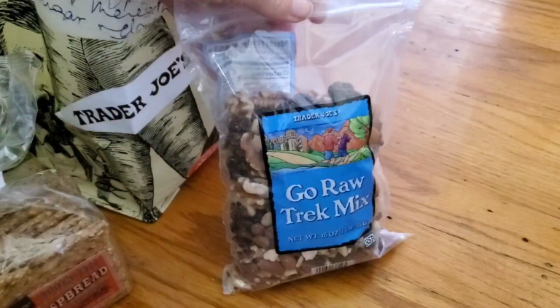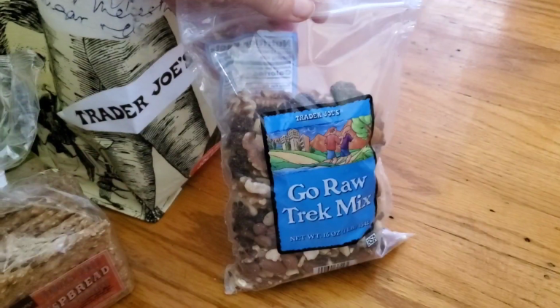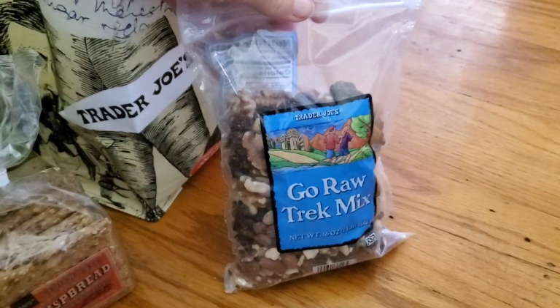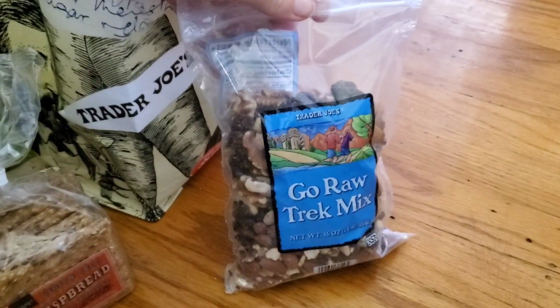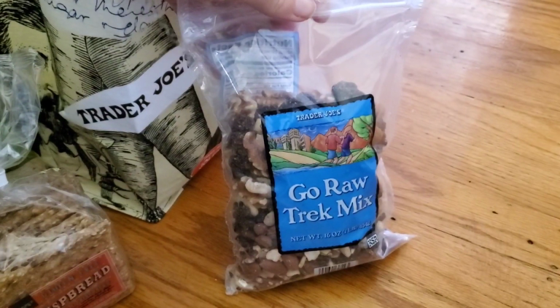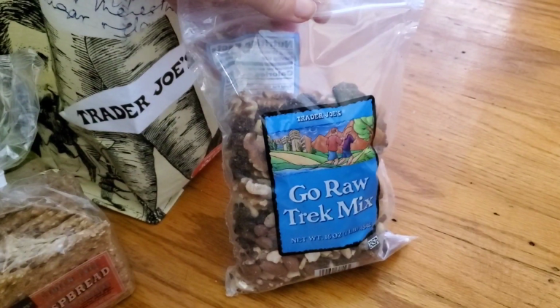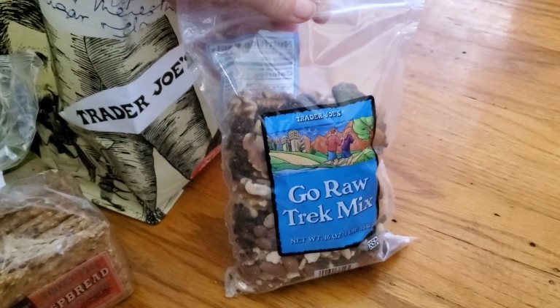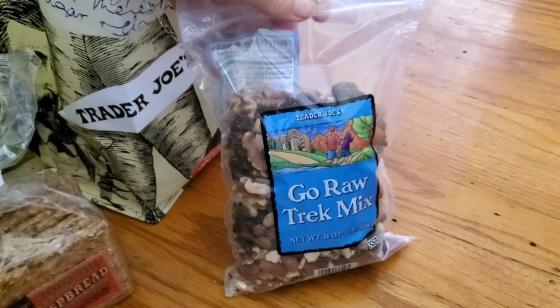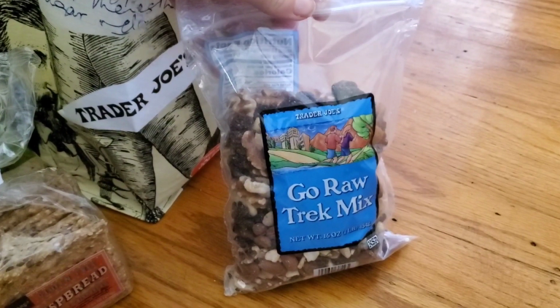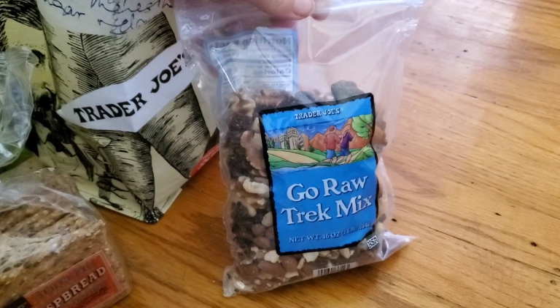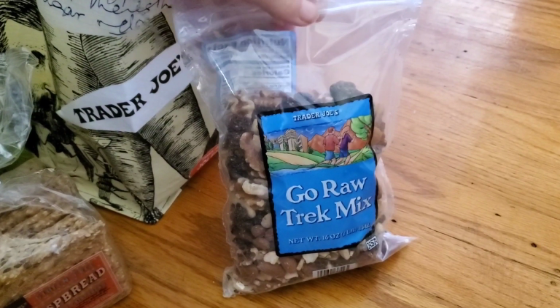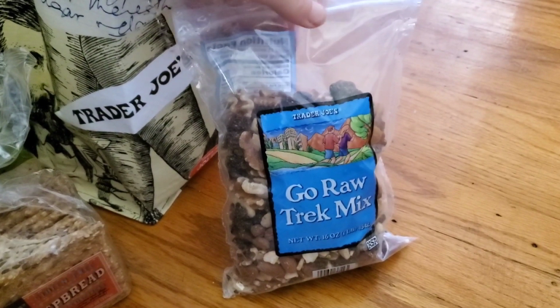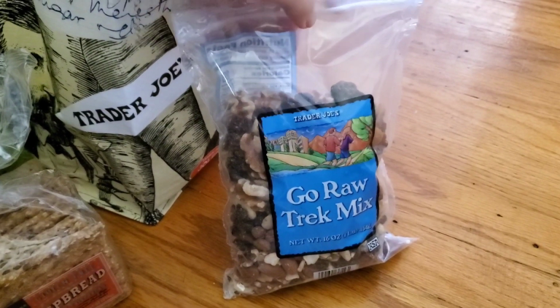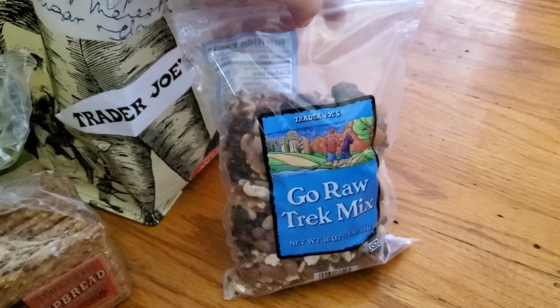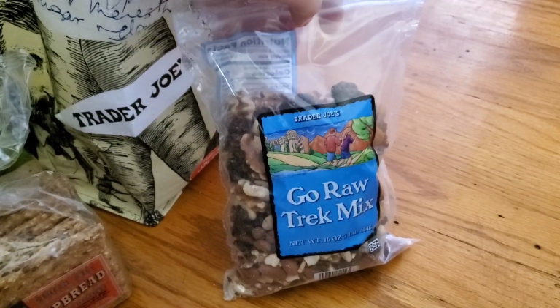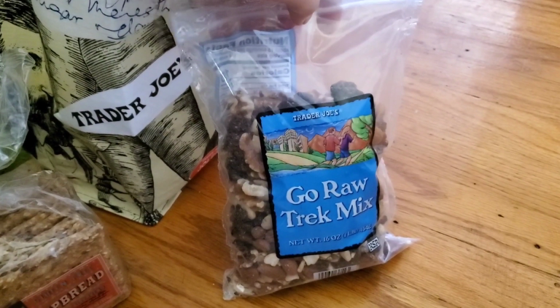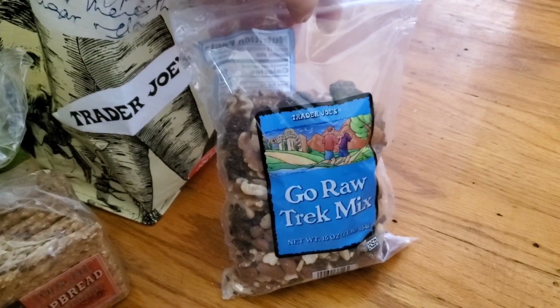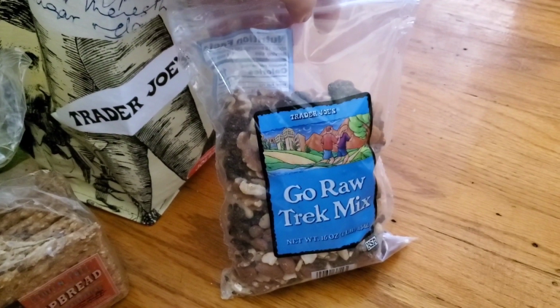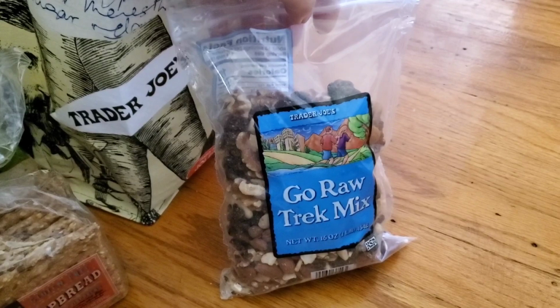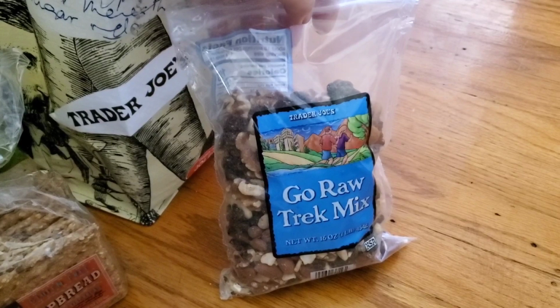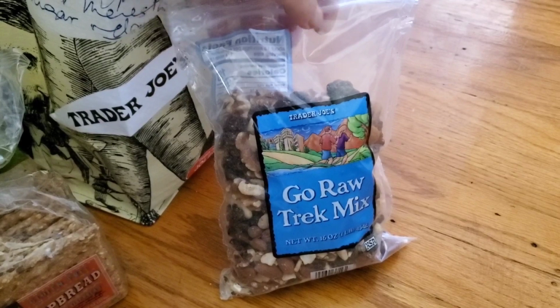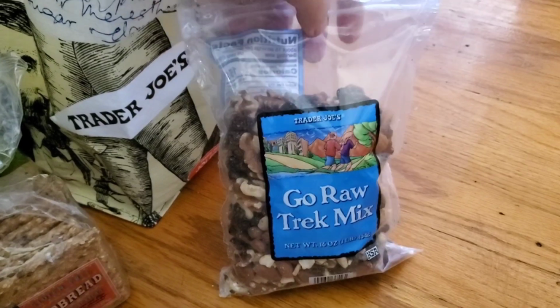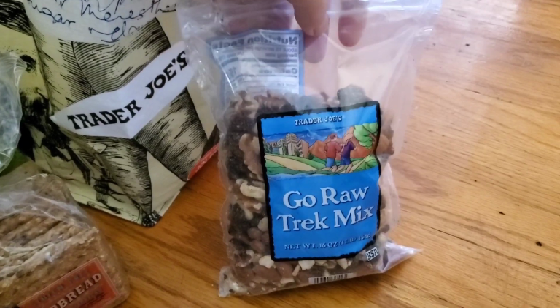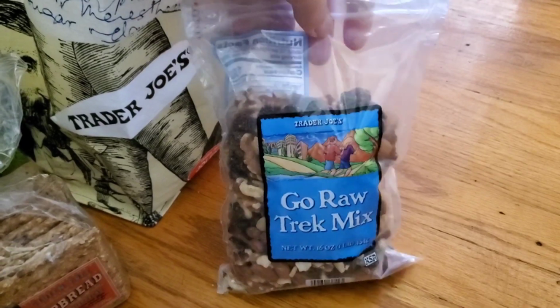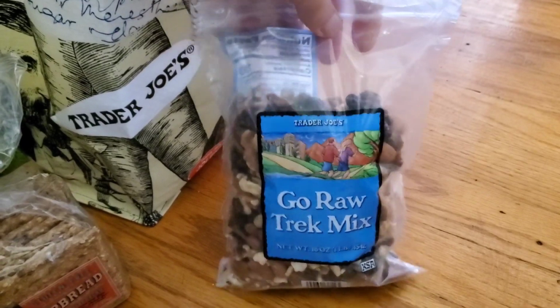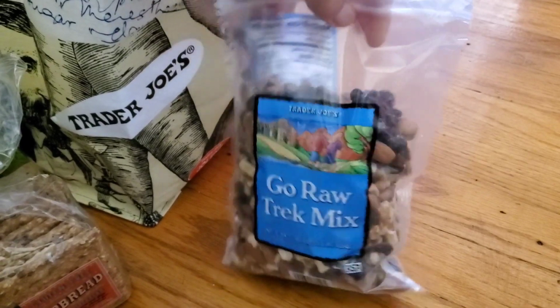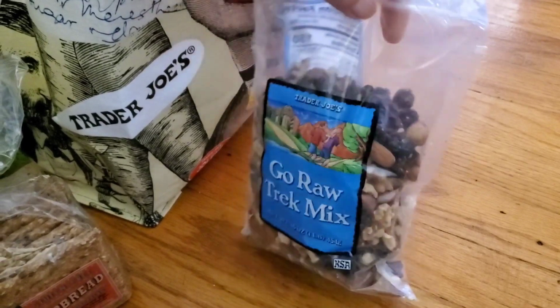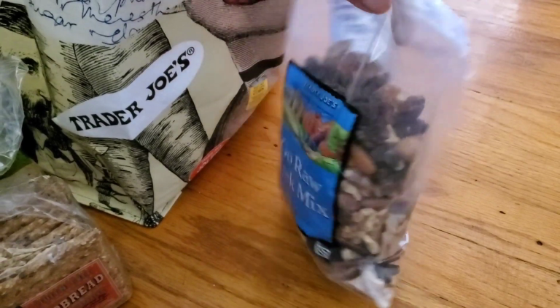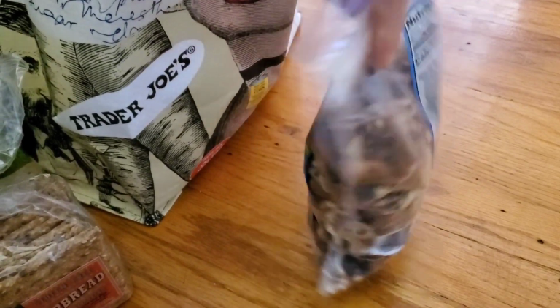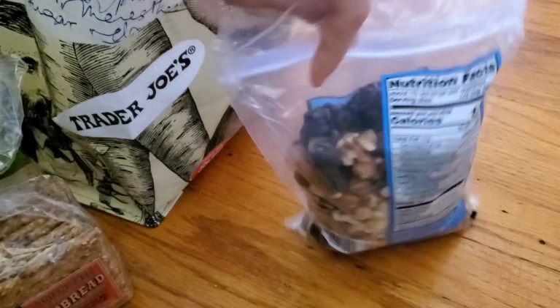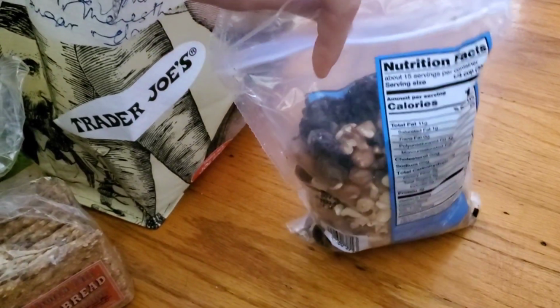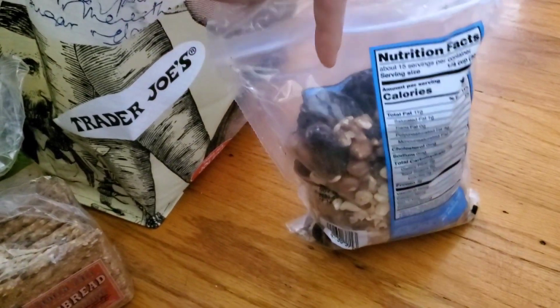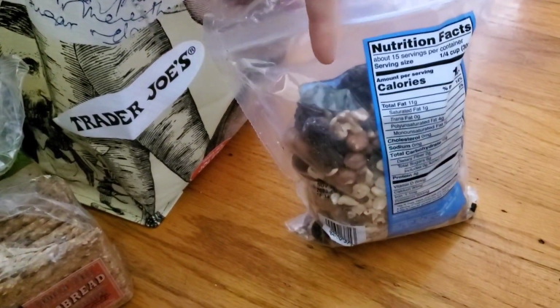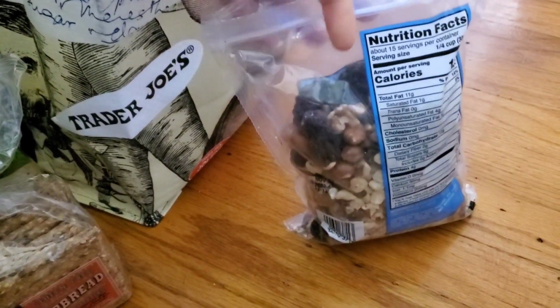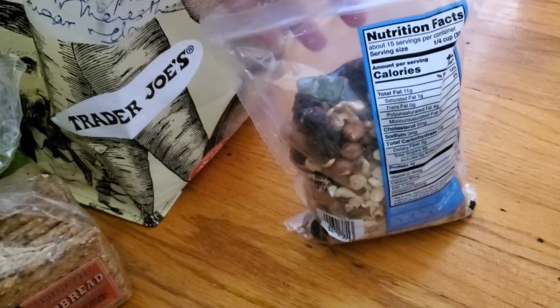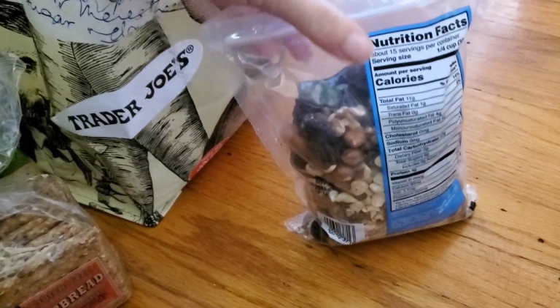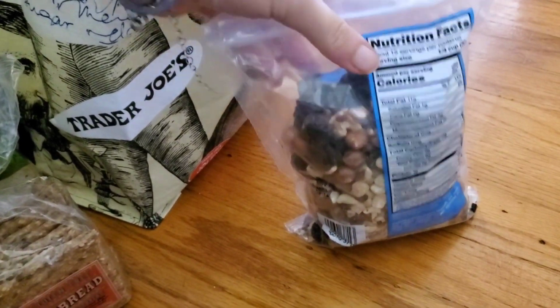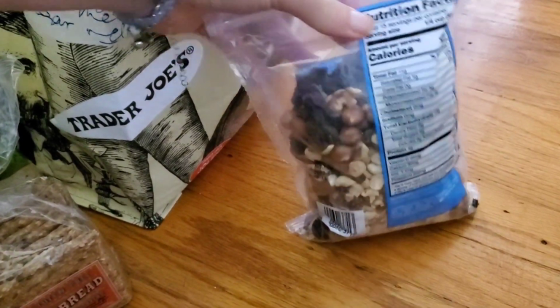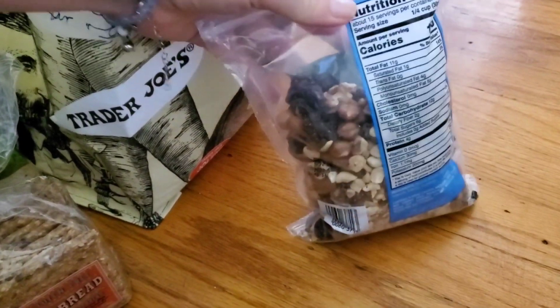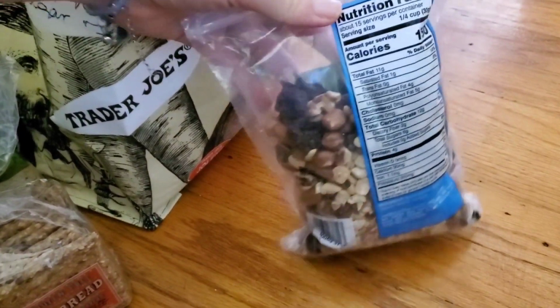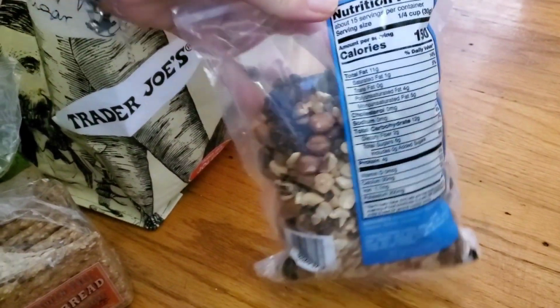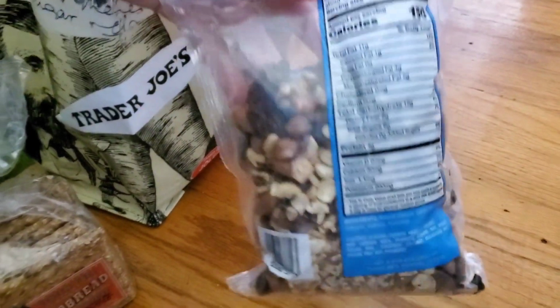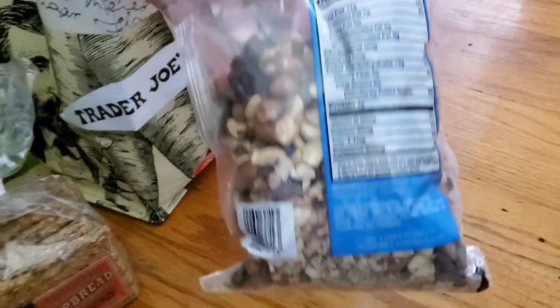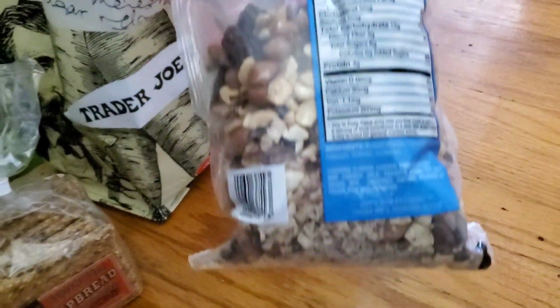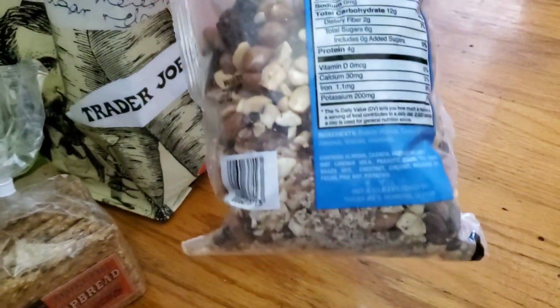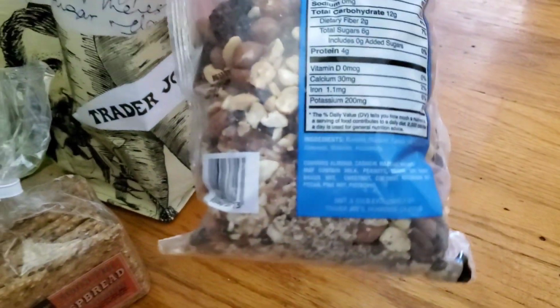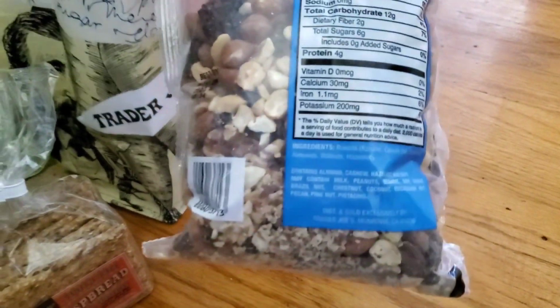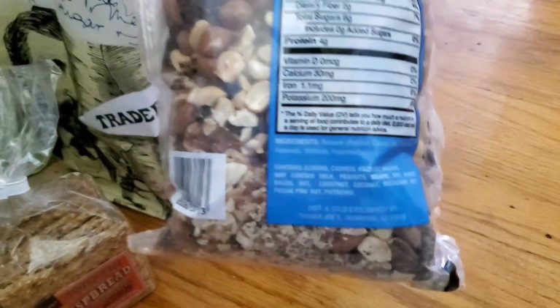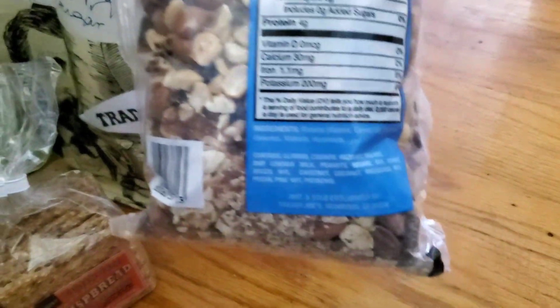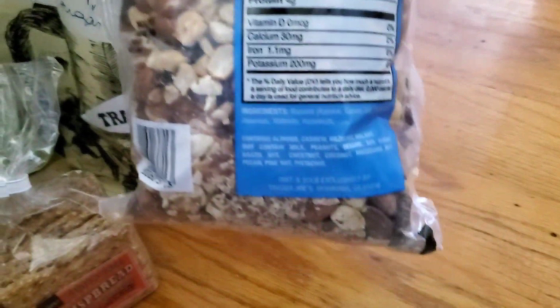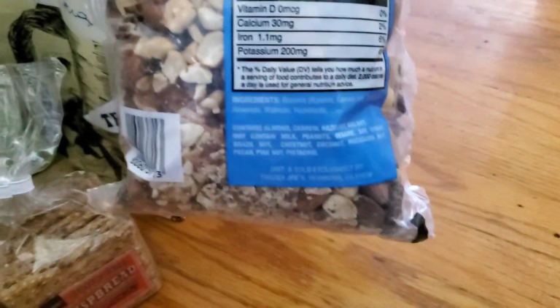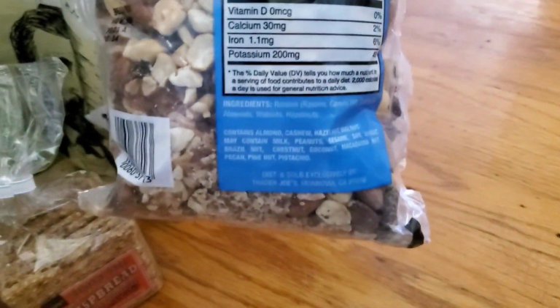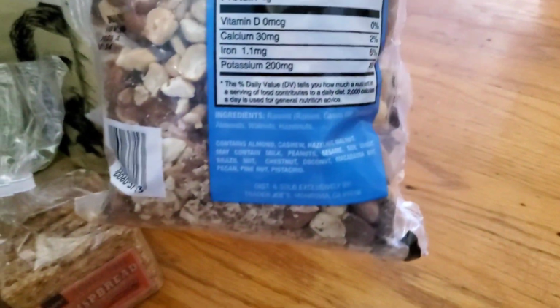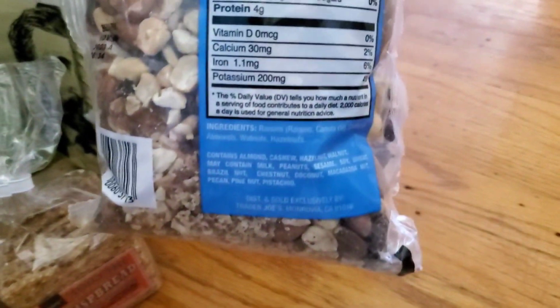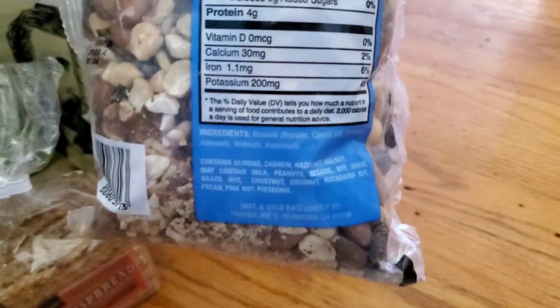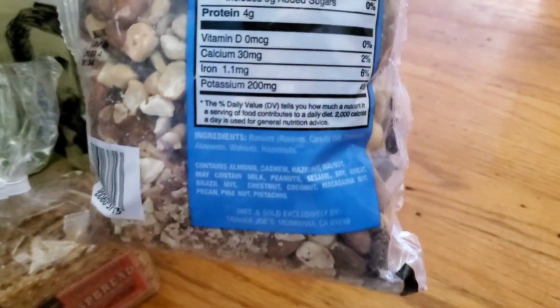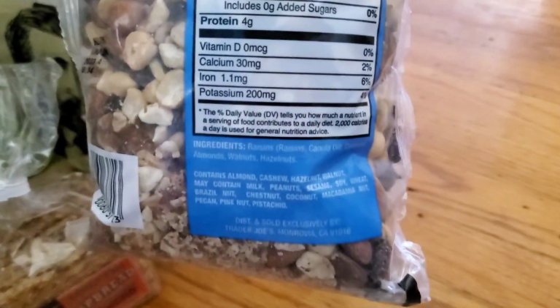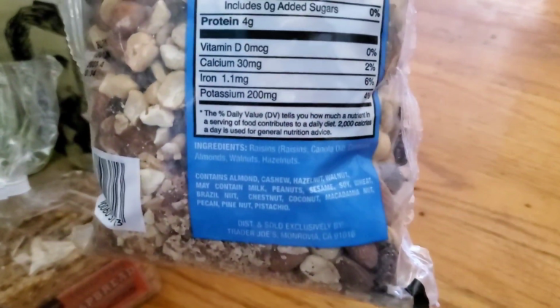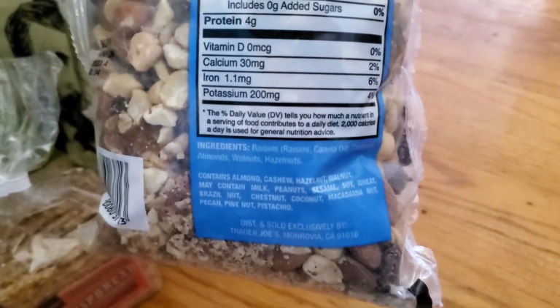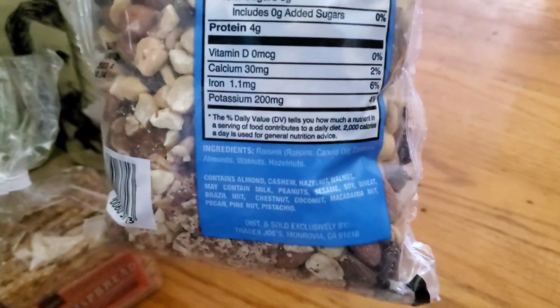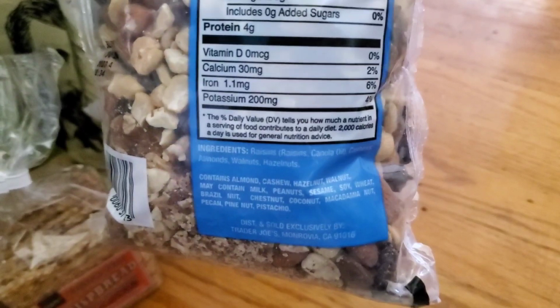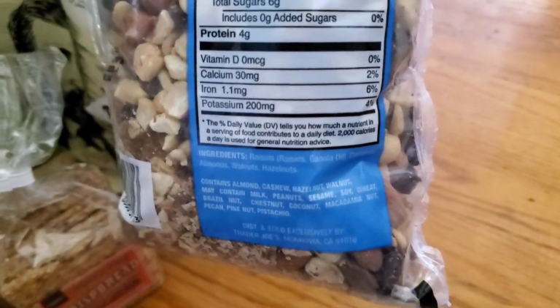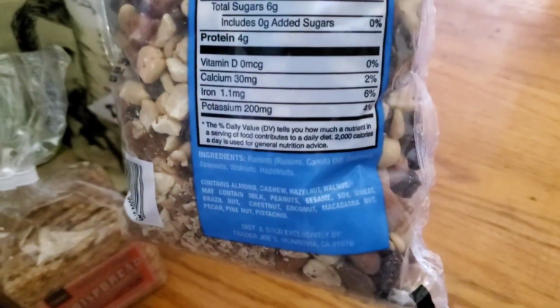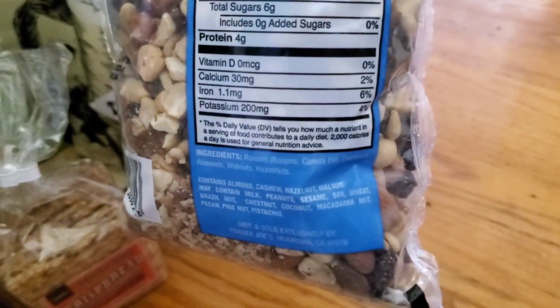With it being summer, I figured some trail mix would be good, with some dried fruit and nuts already ready to go.